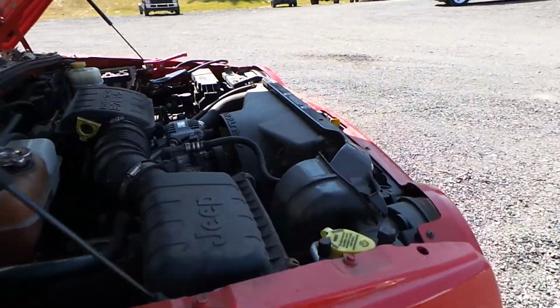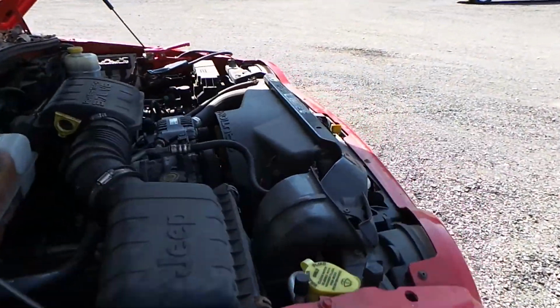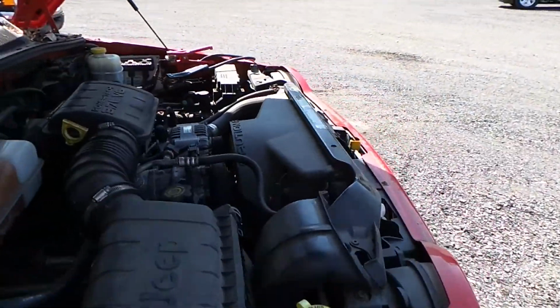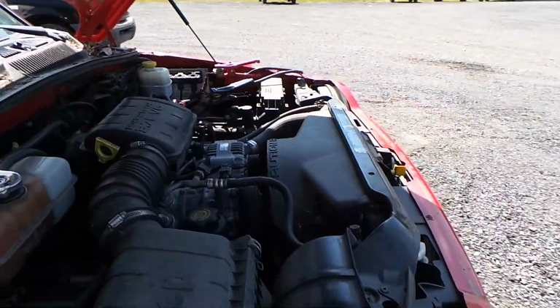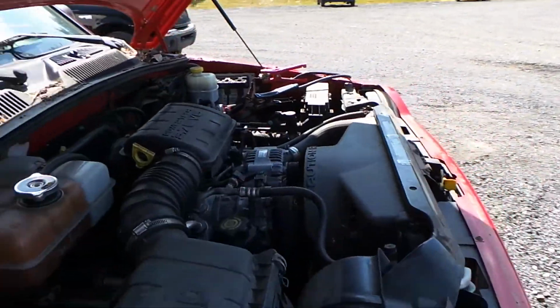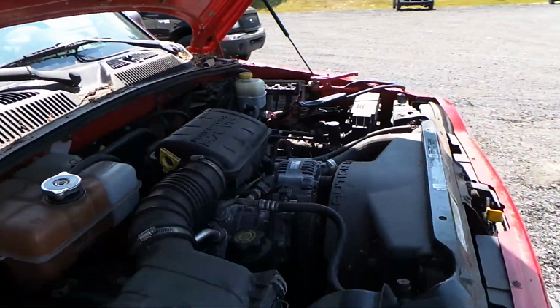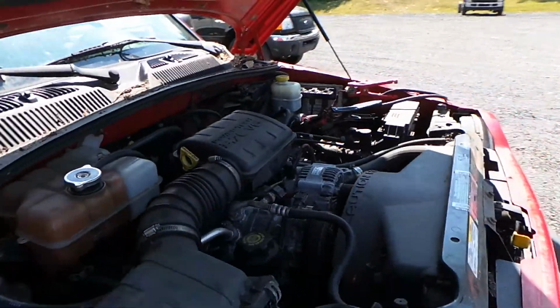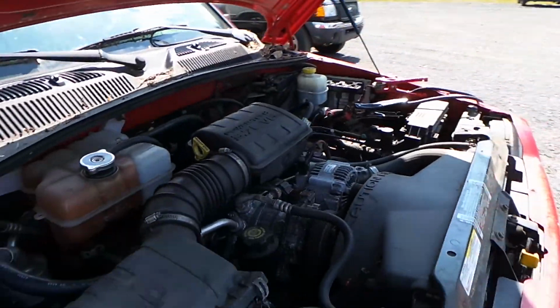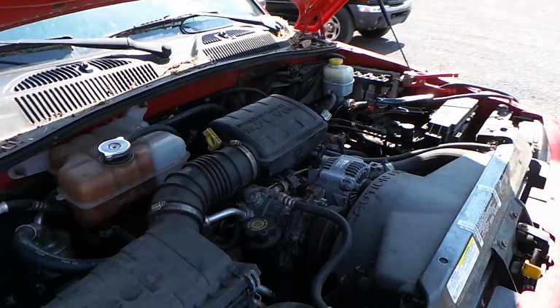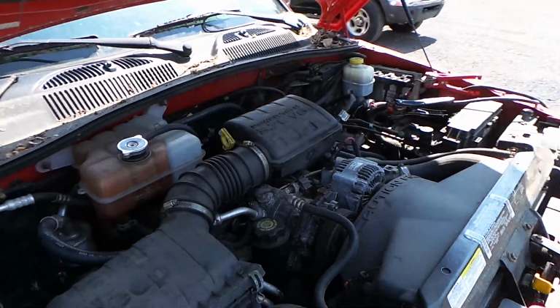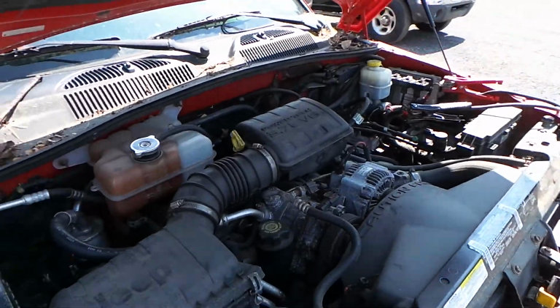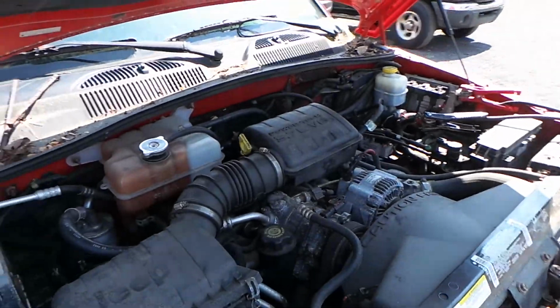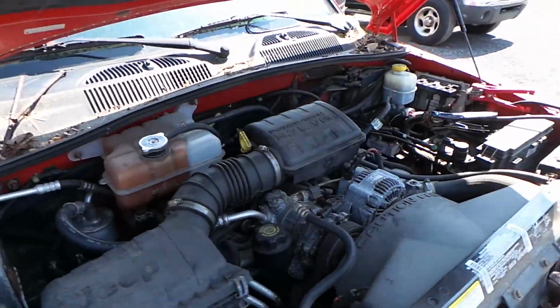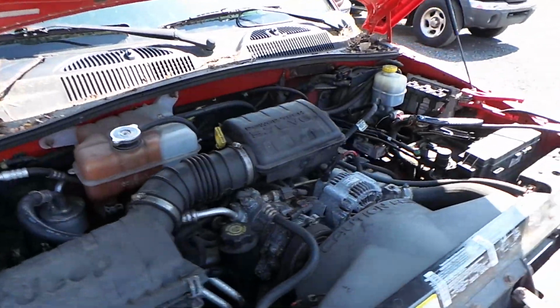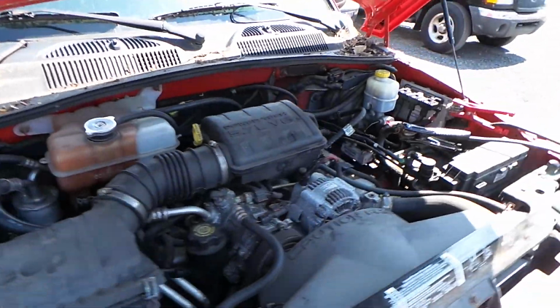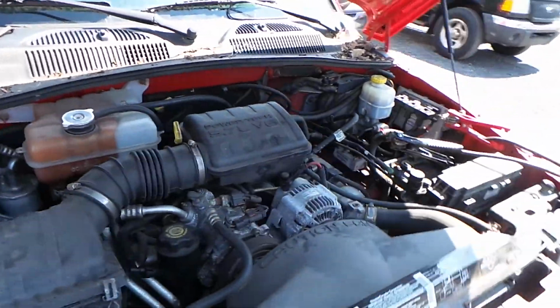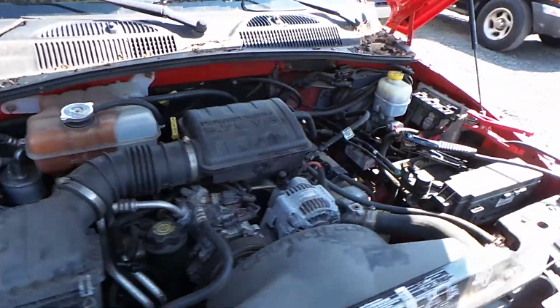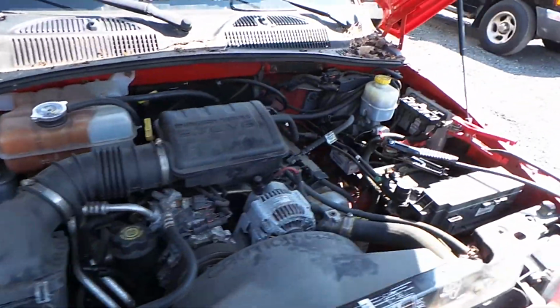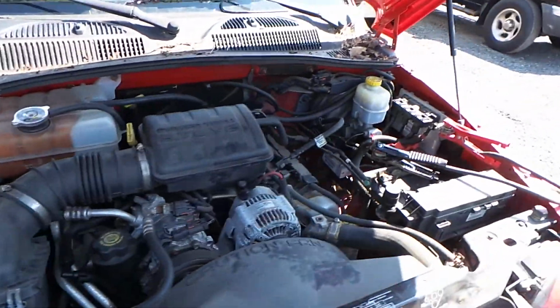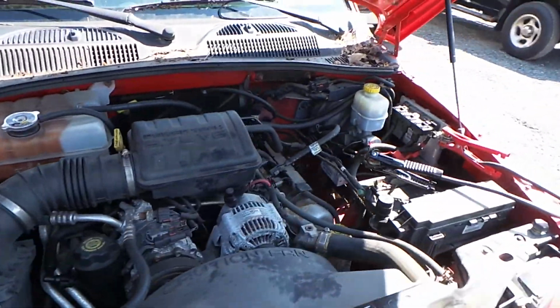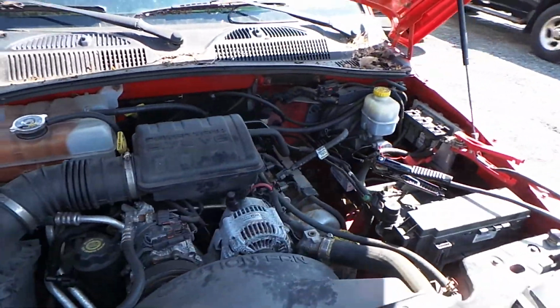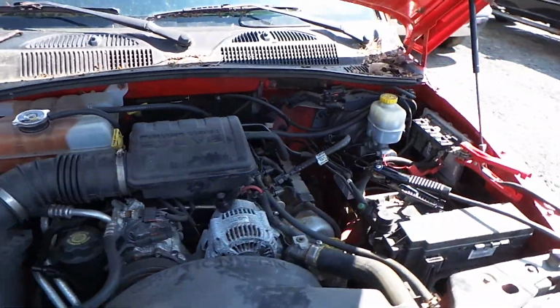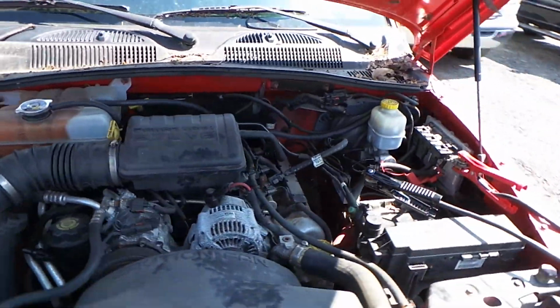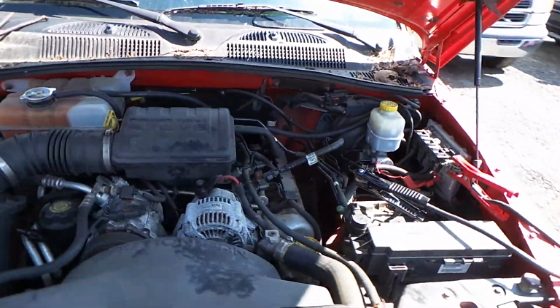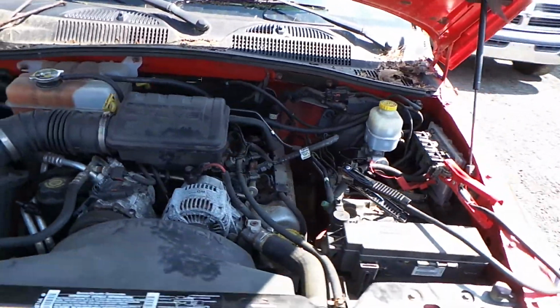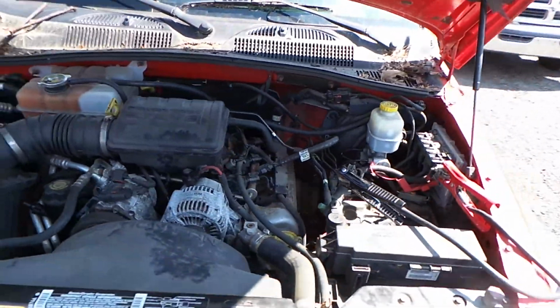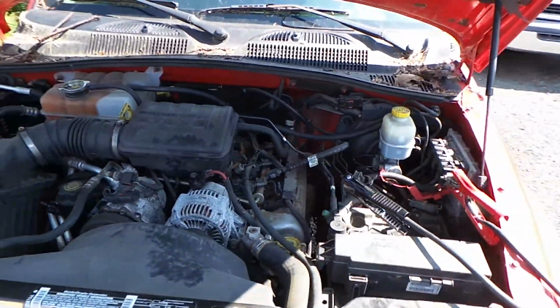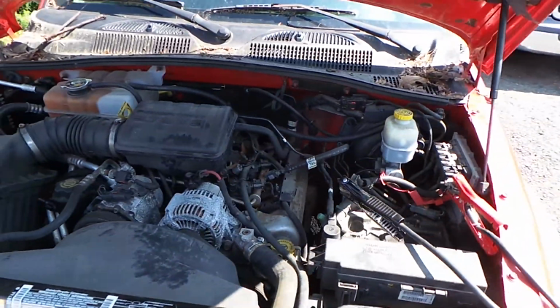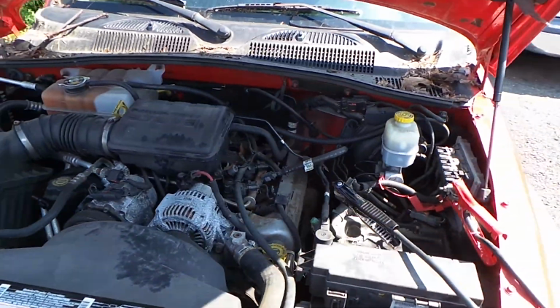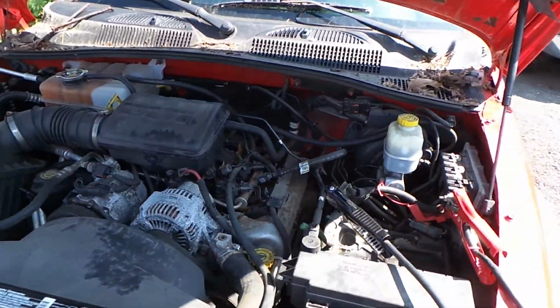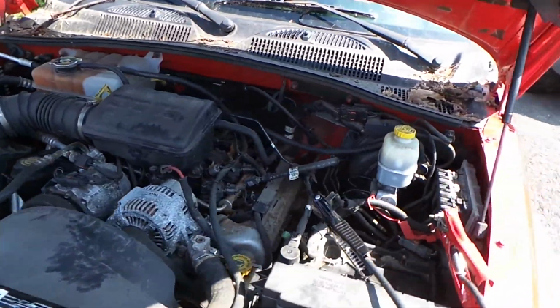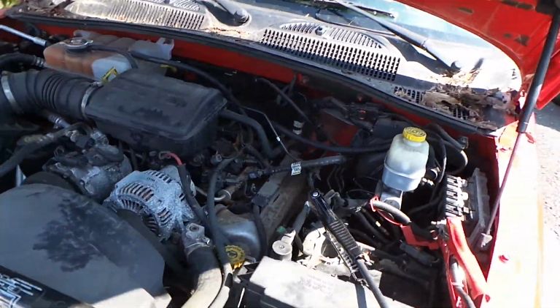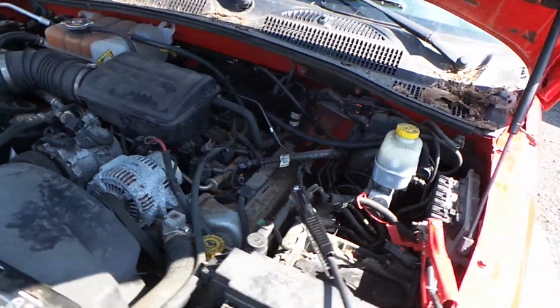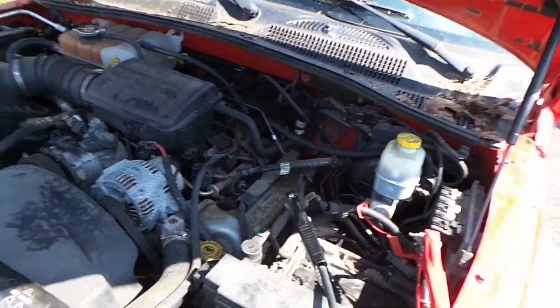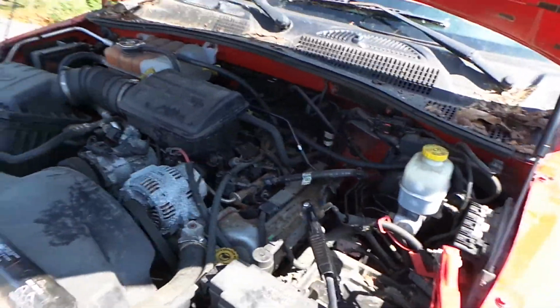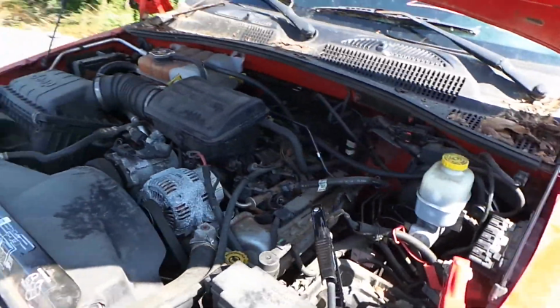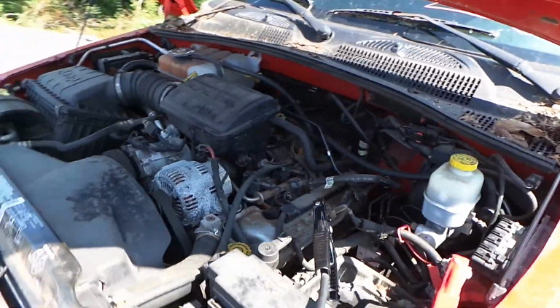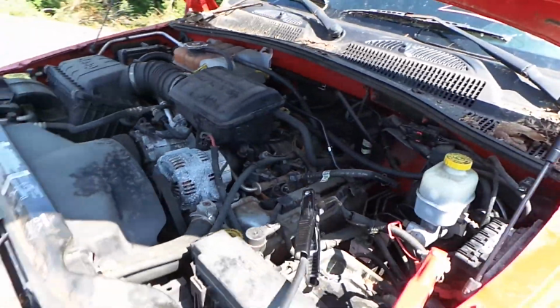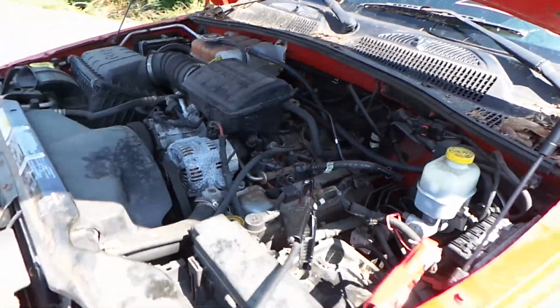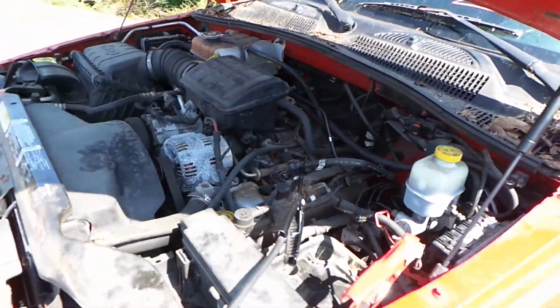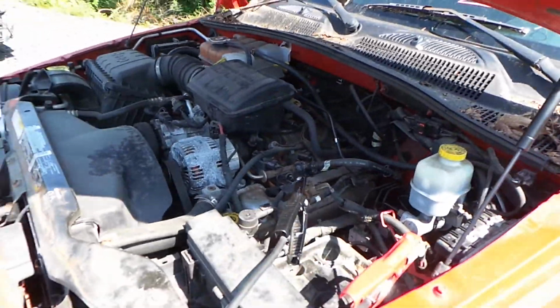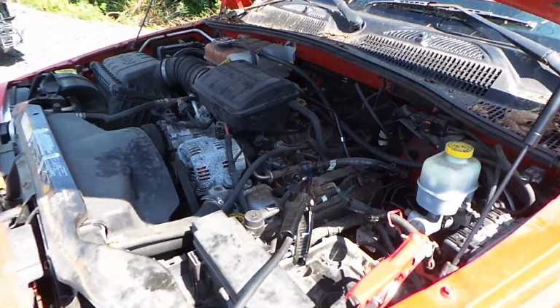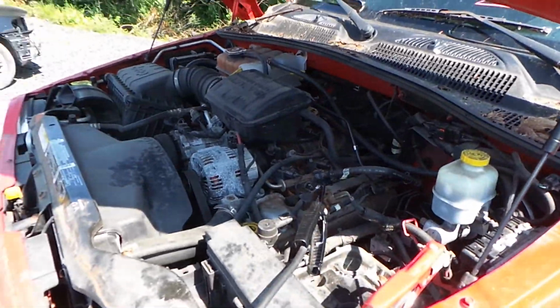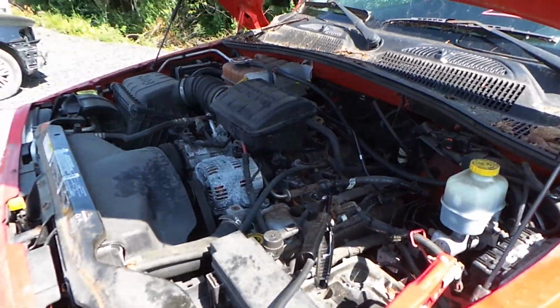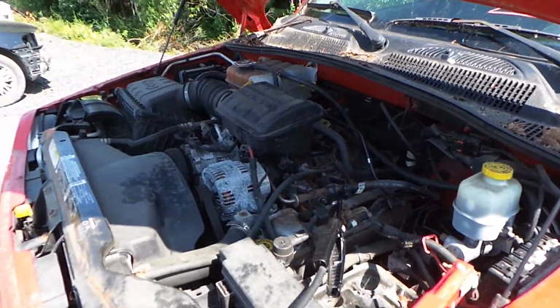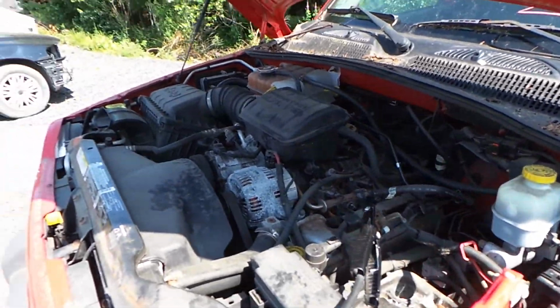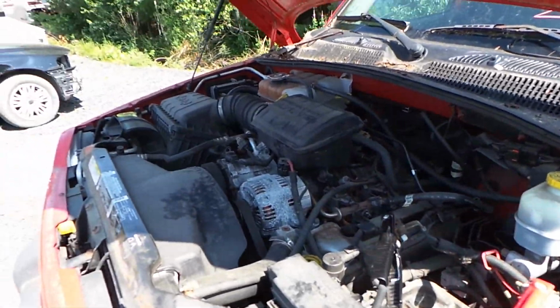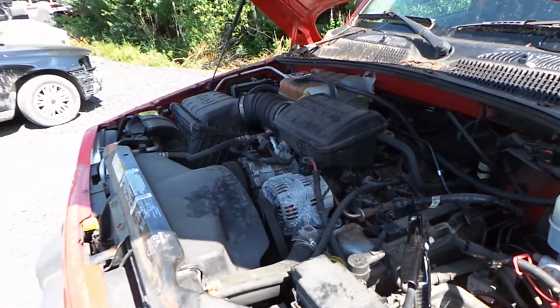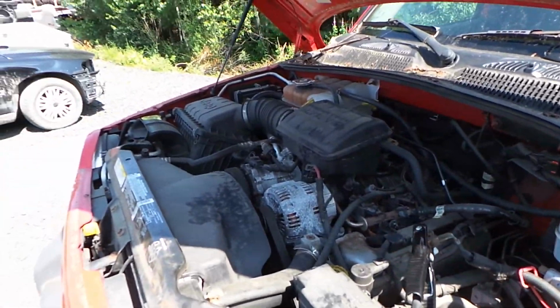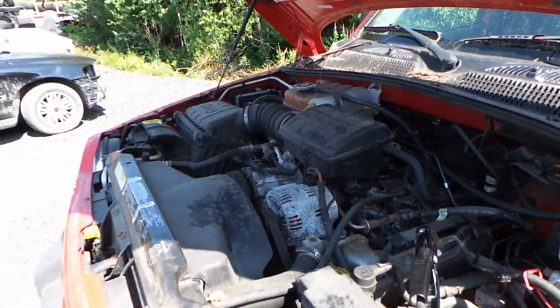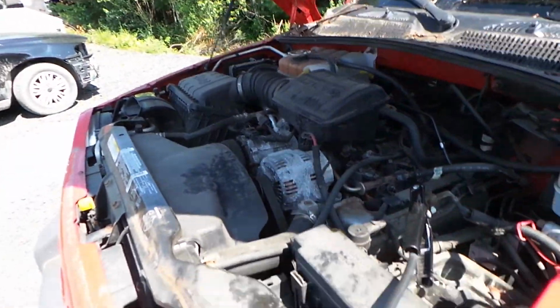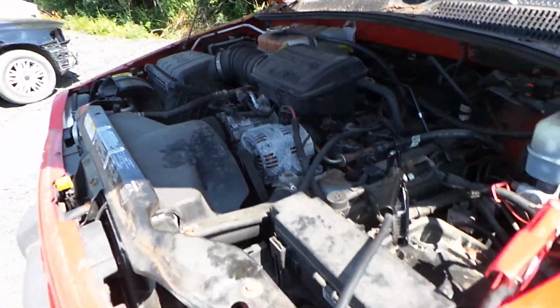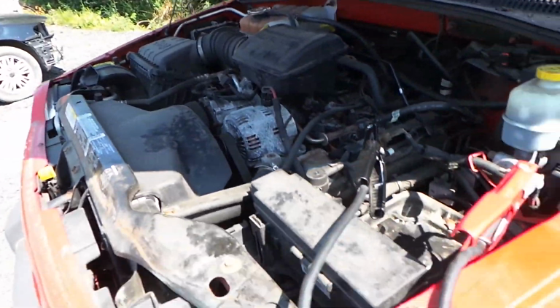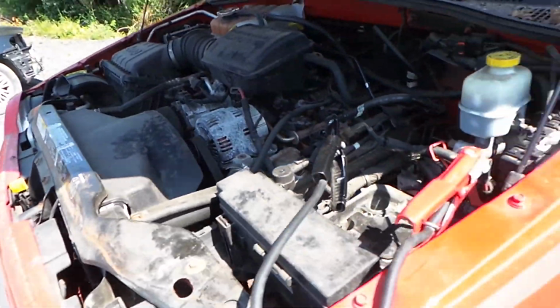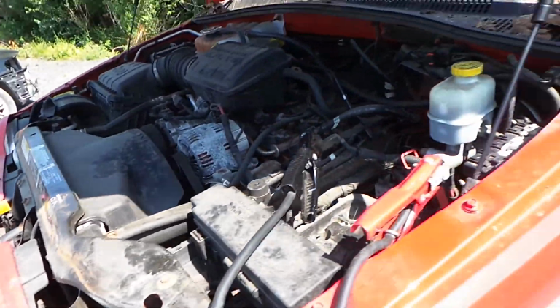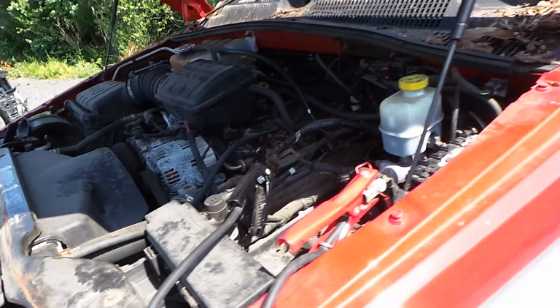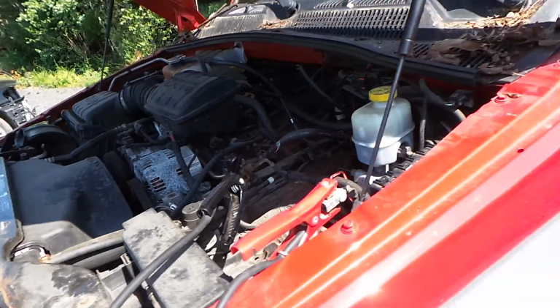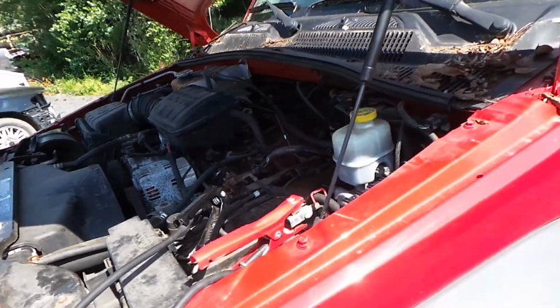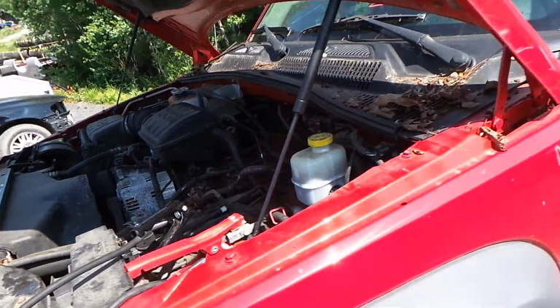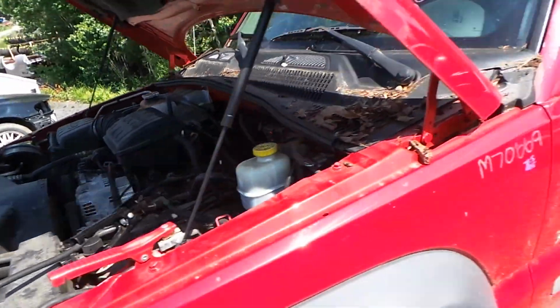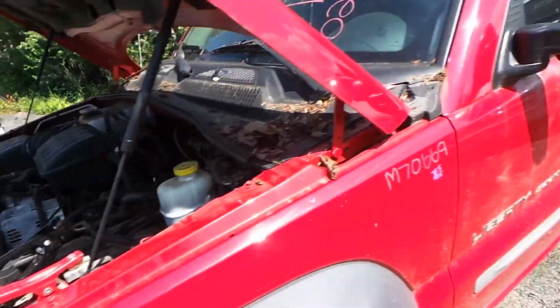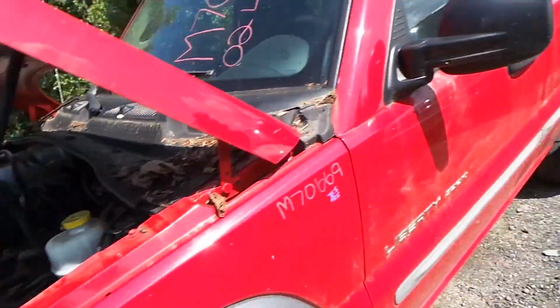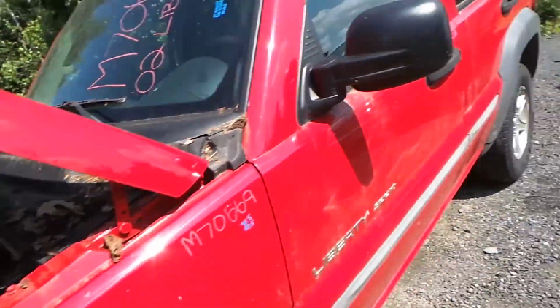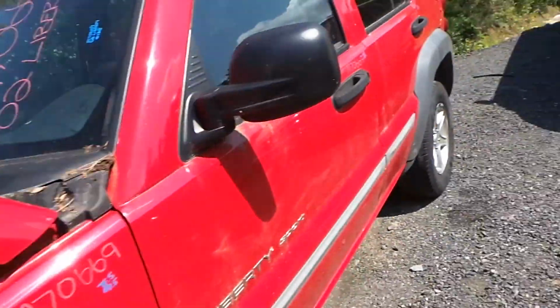Underneath the hood we have a 3.7 liter engine with 138,000 miles on it. This engine does not run because of an electrical issue.